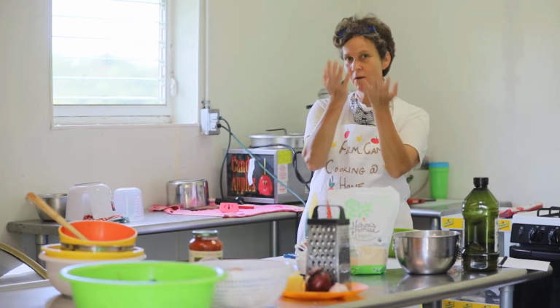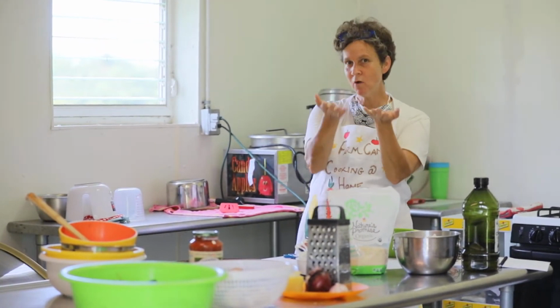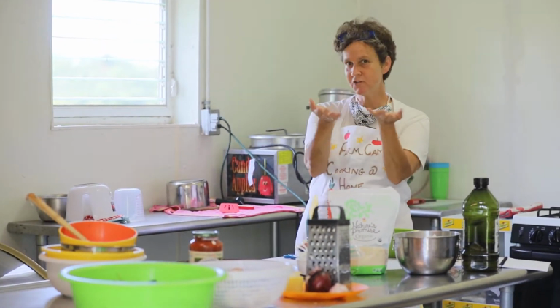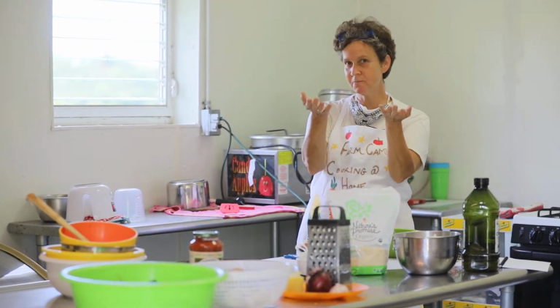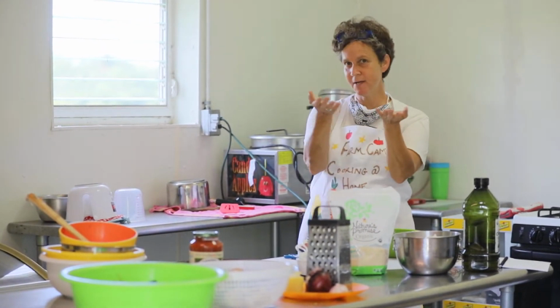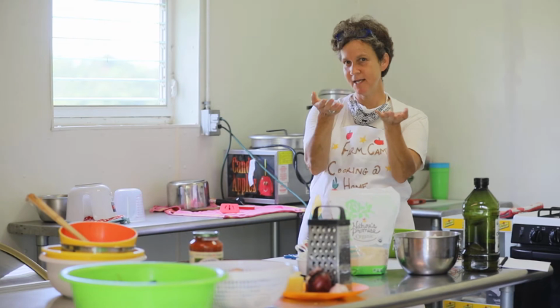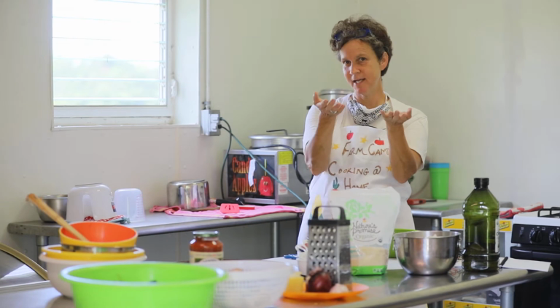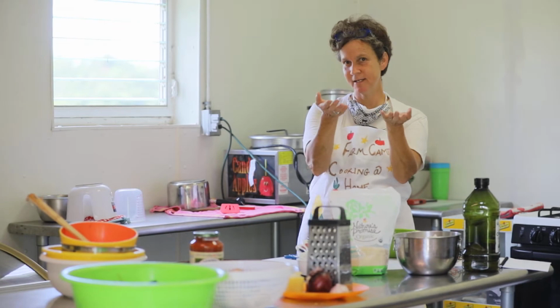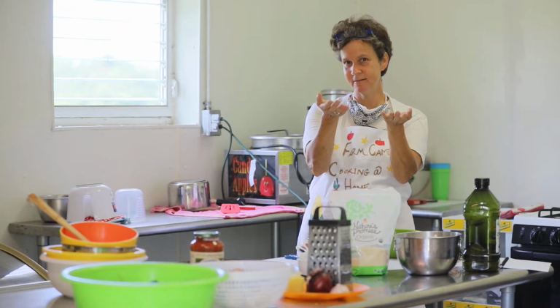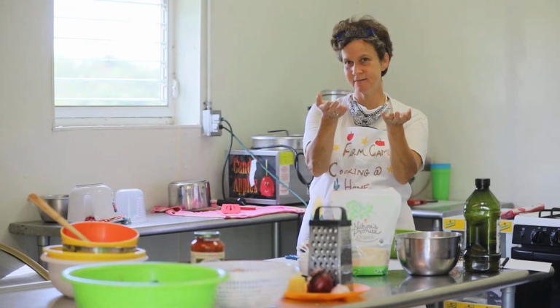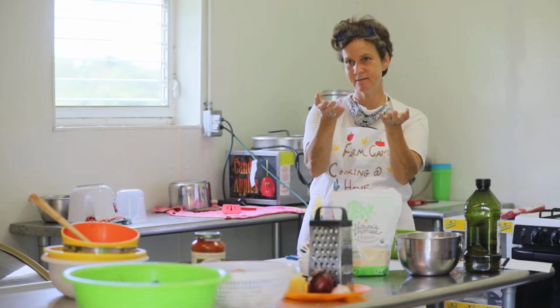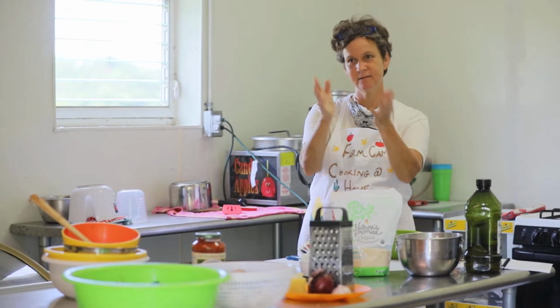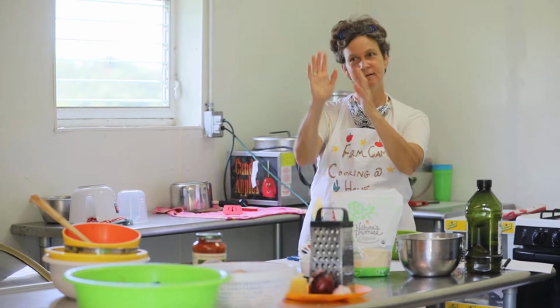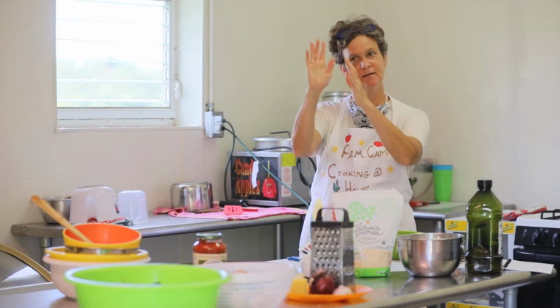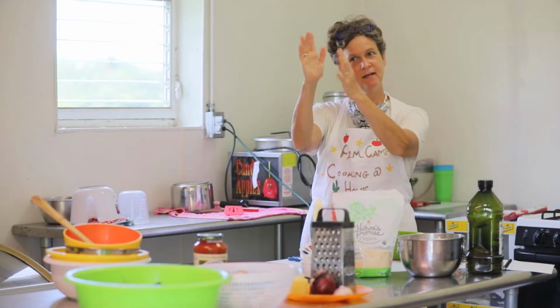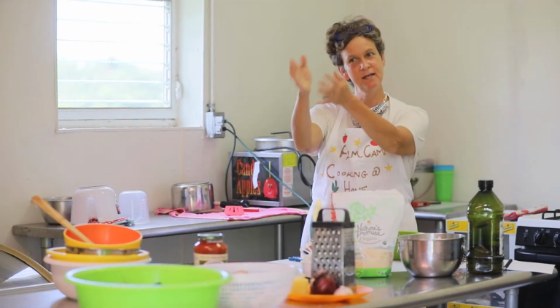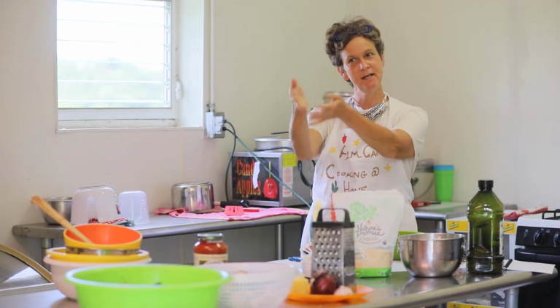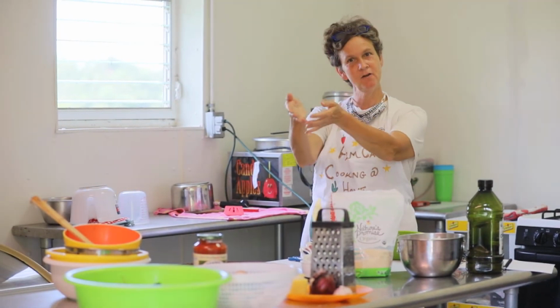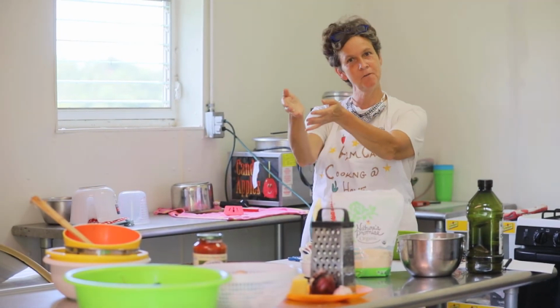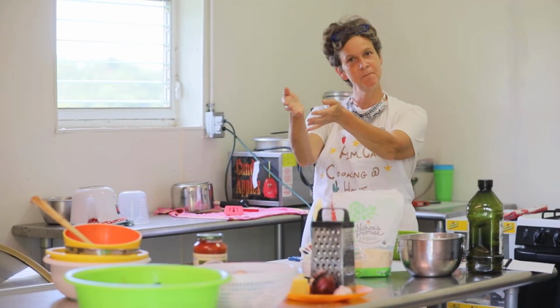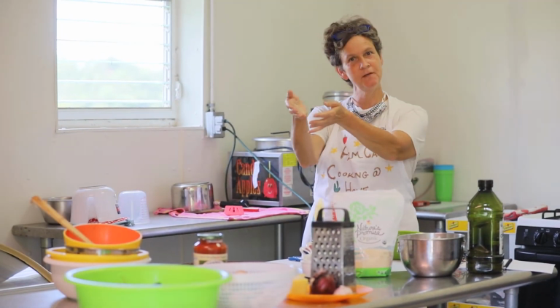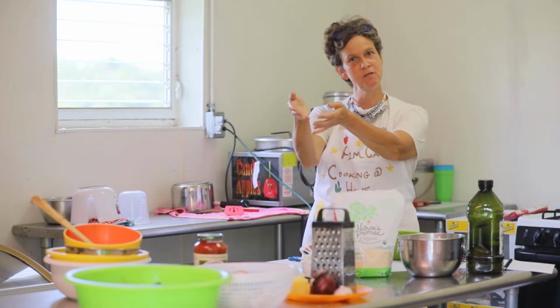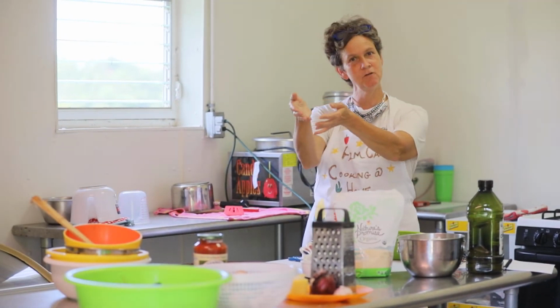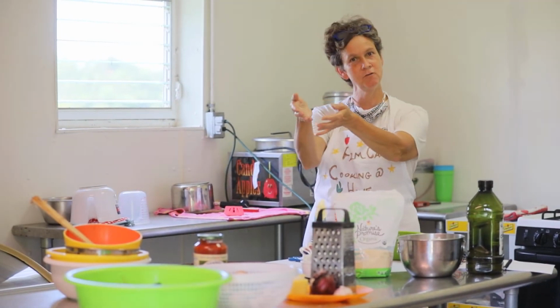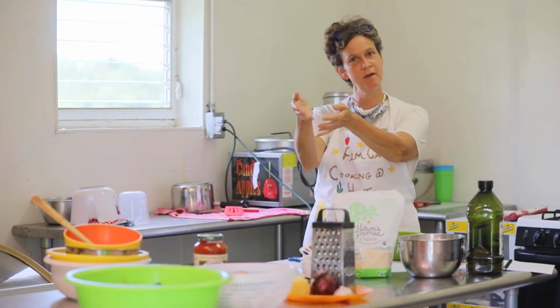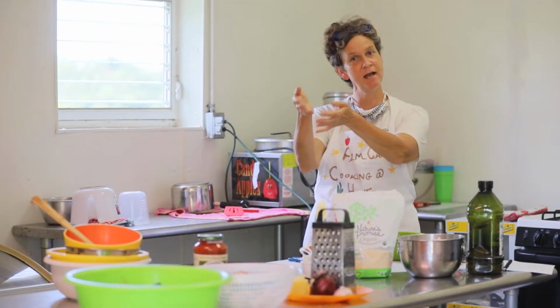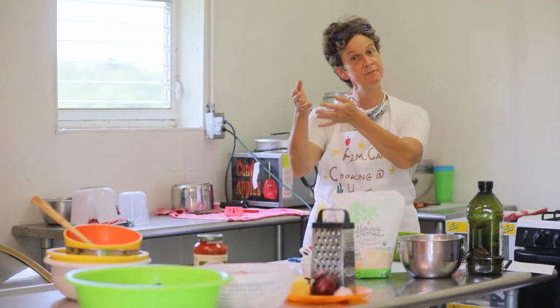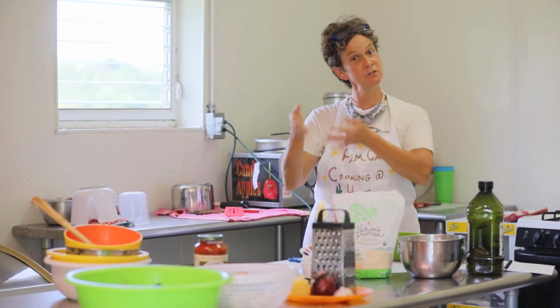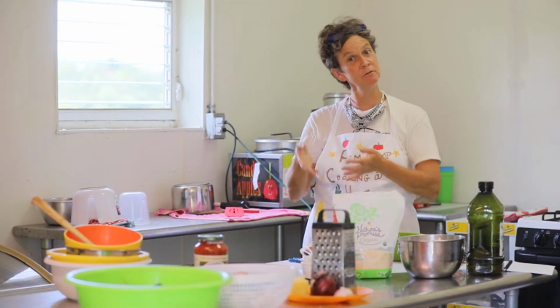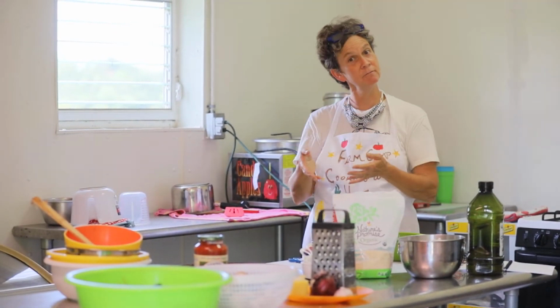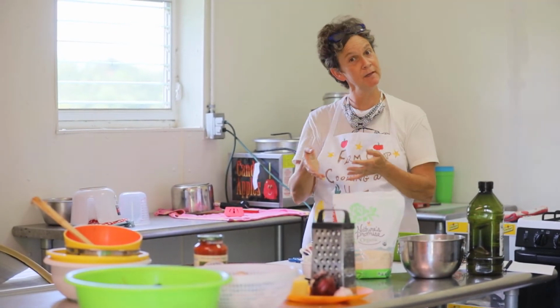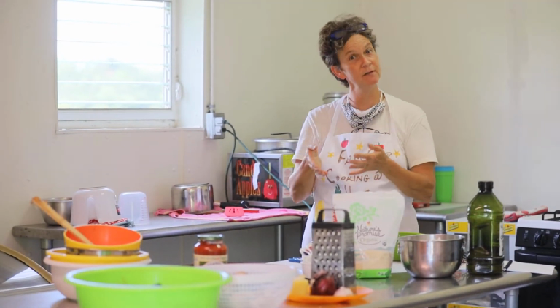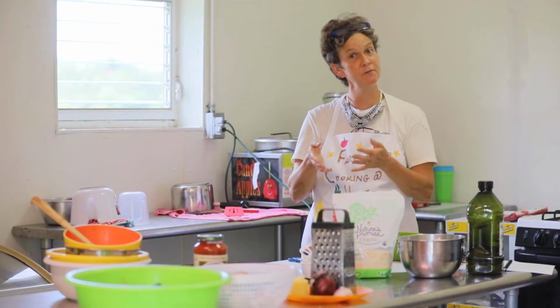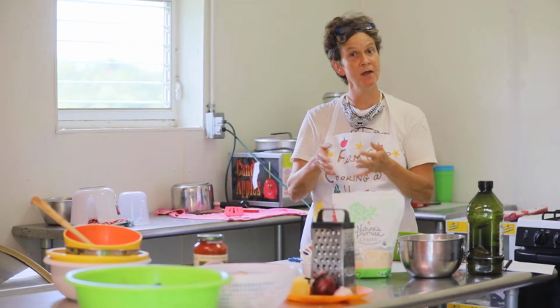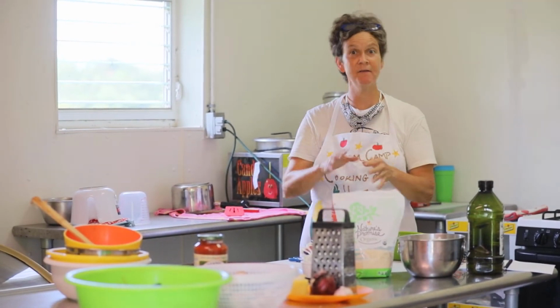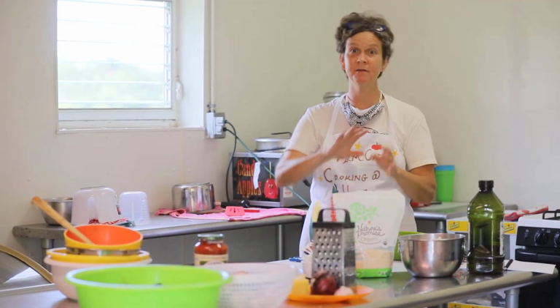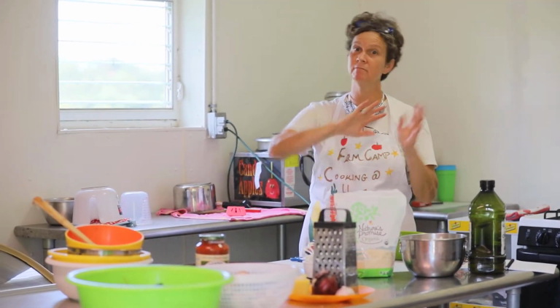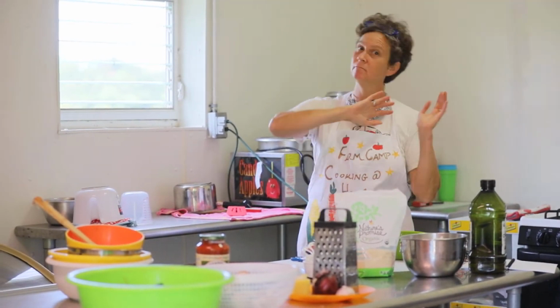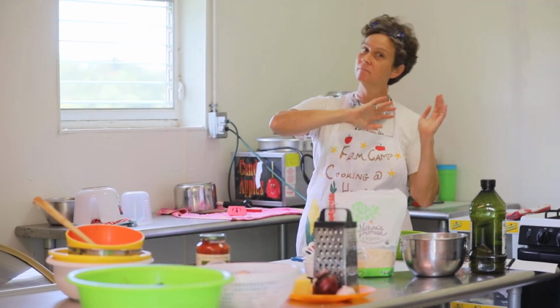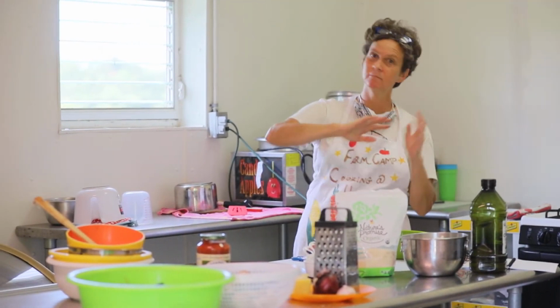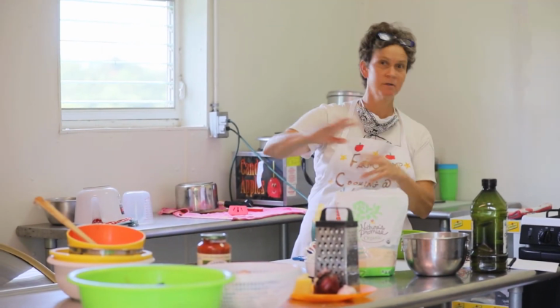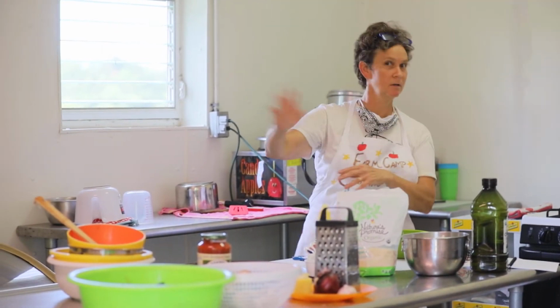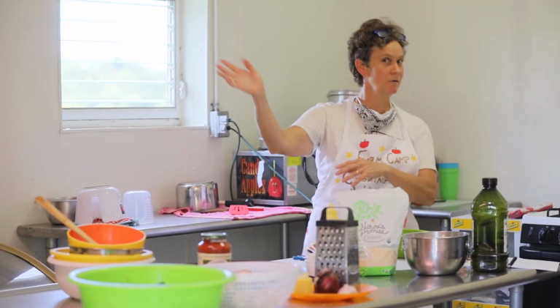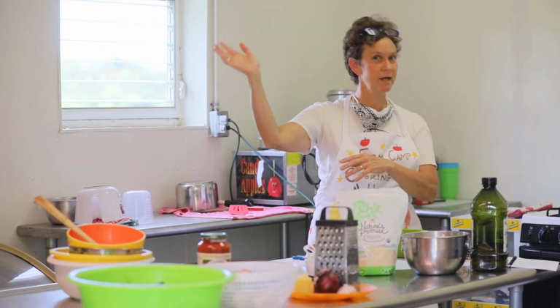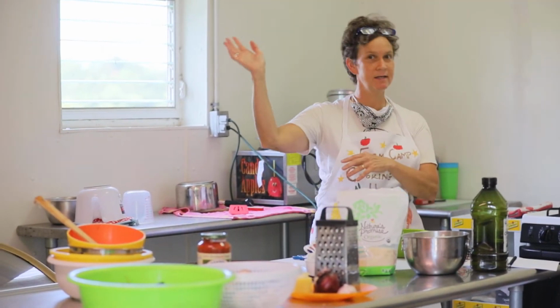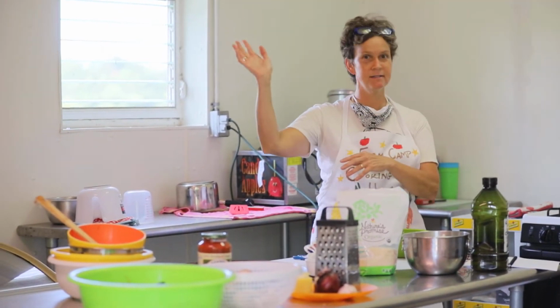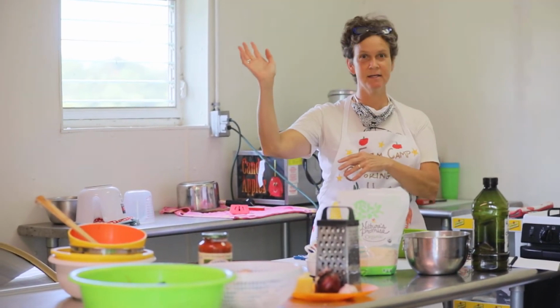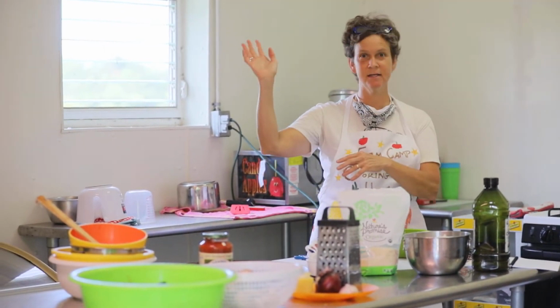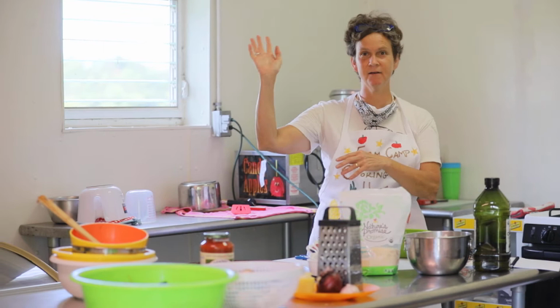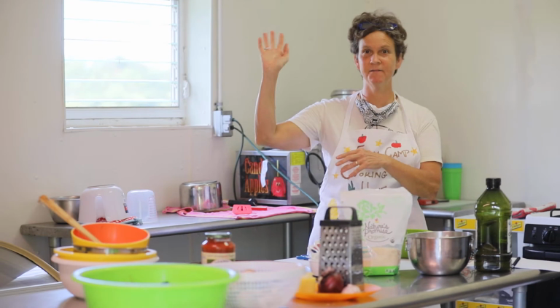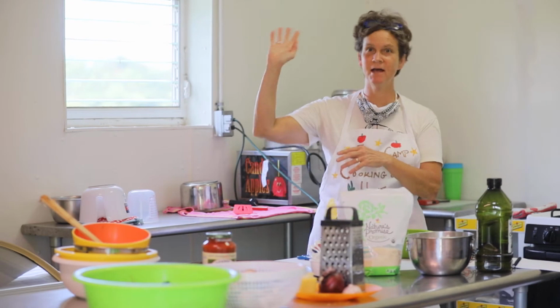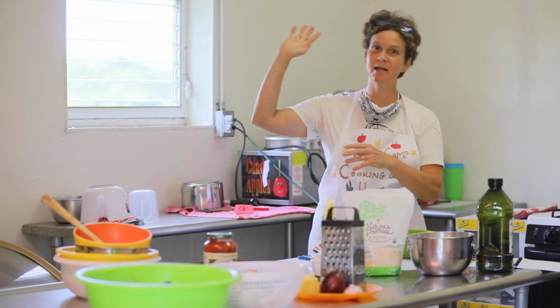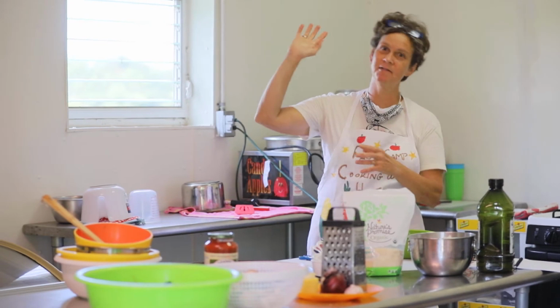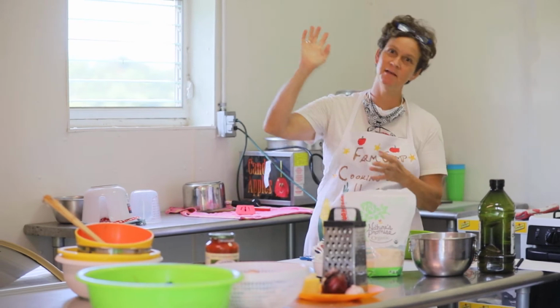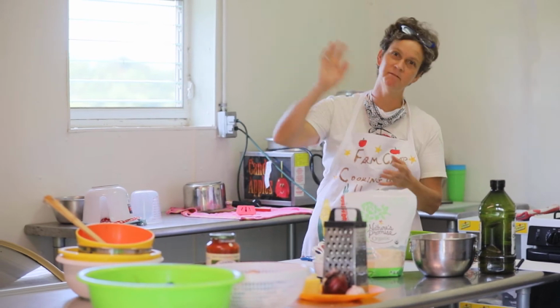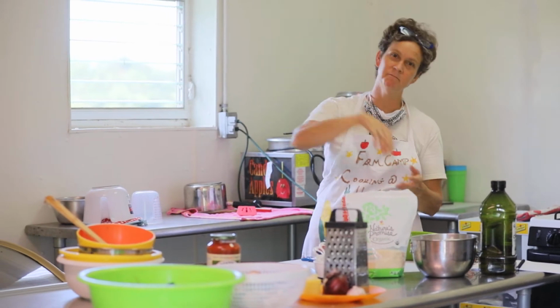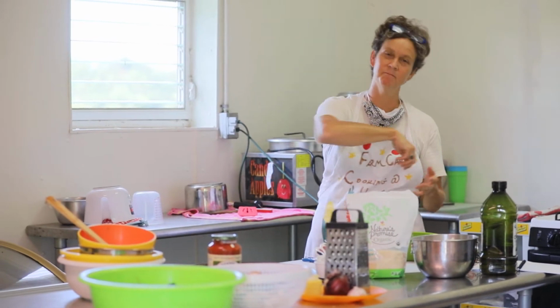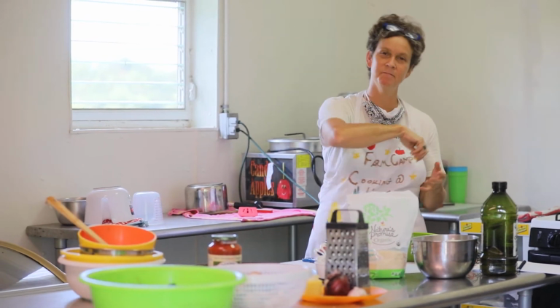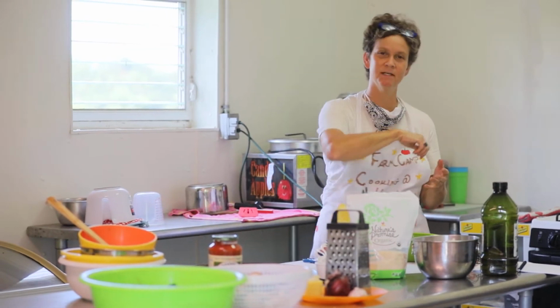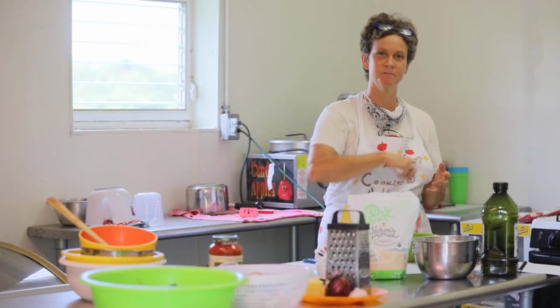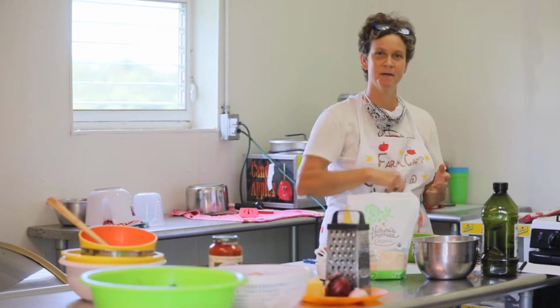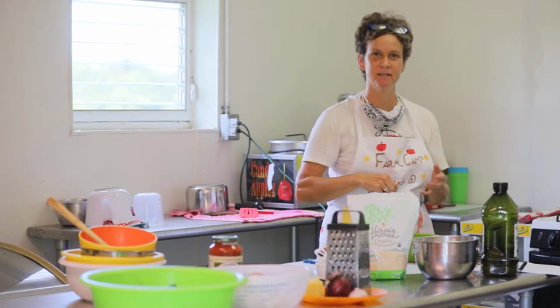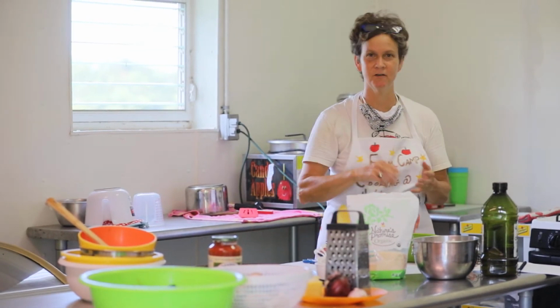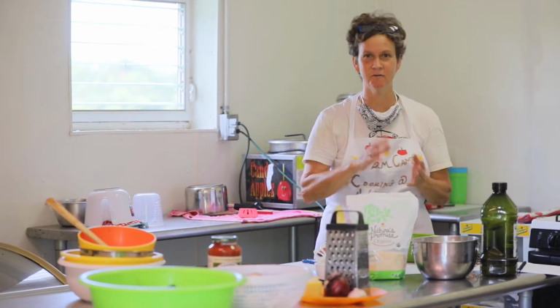I washed my hands, and I hope that you have too. And if you haven't, go ahead and take care of that and then come back here.